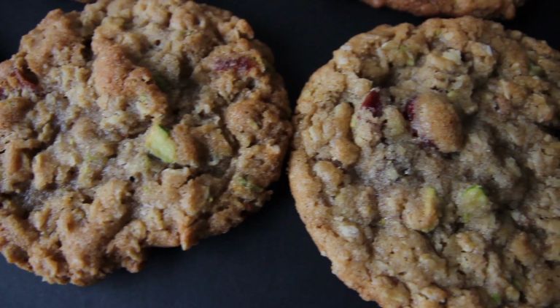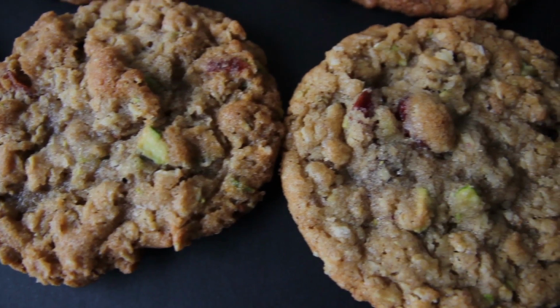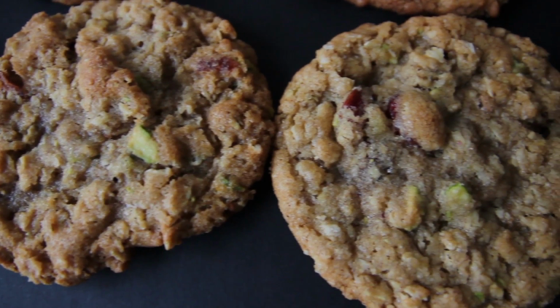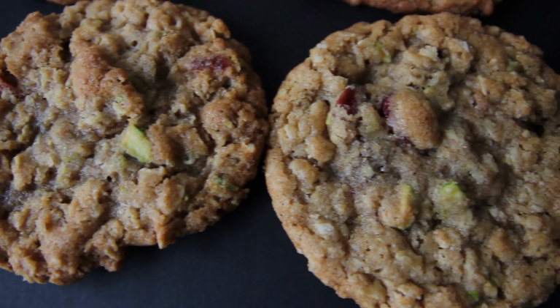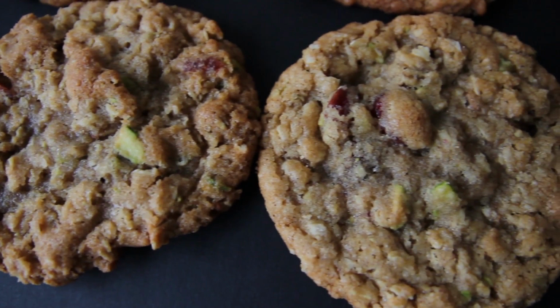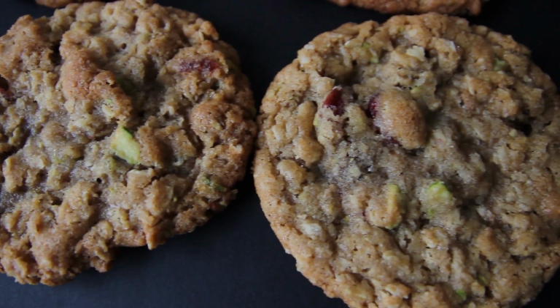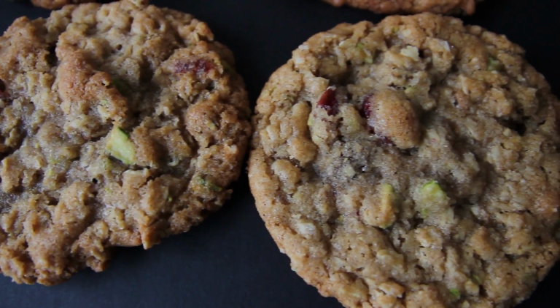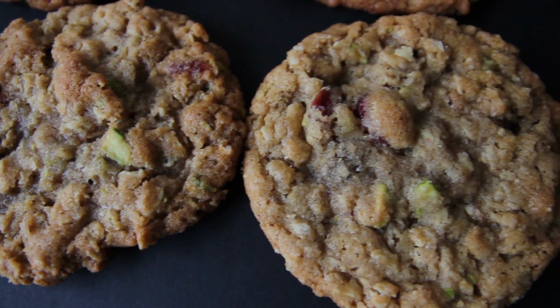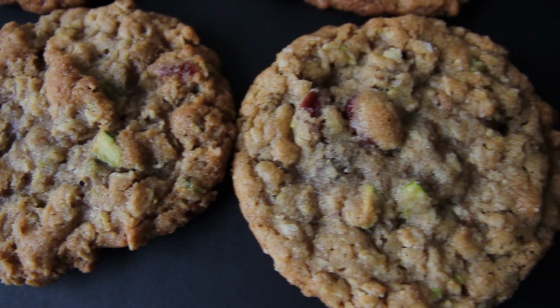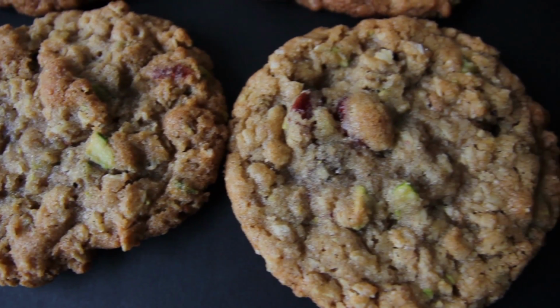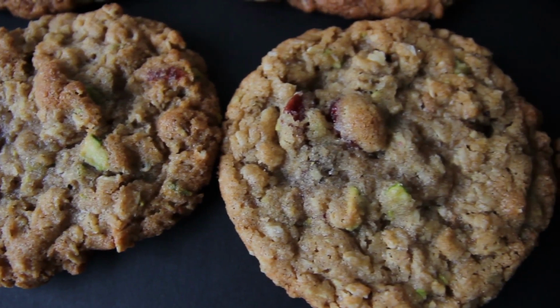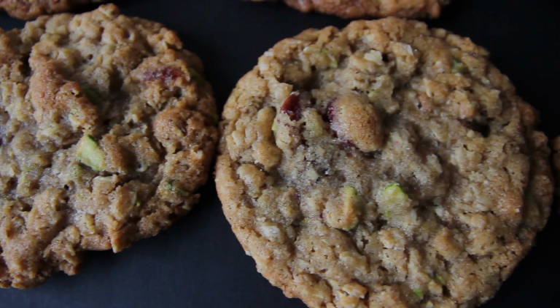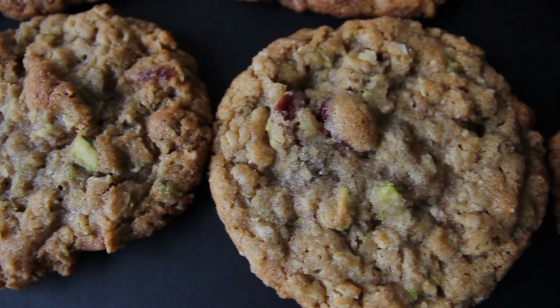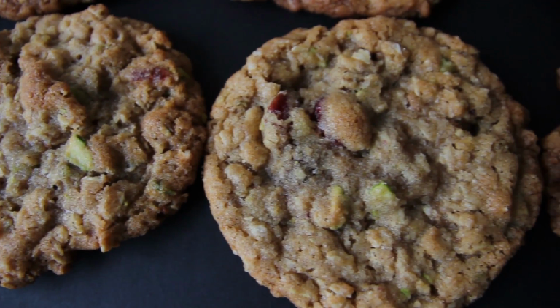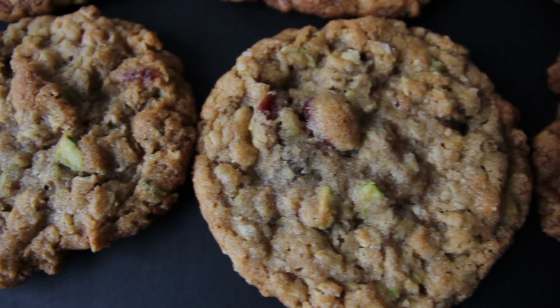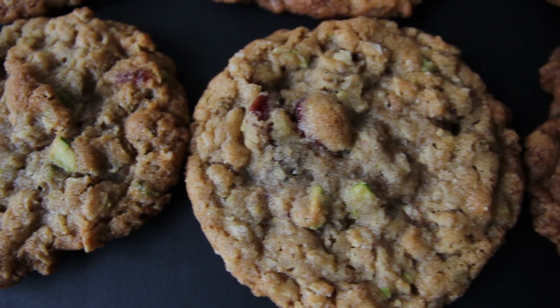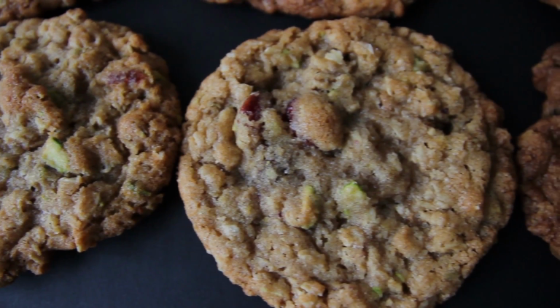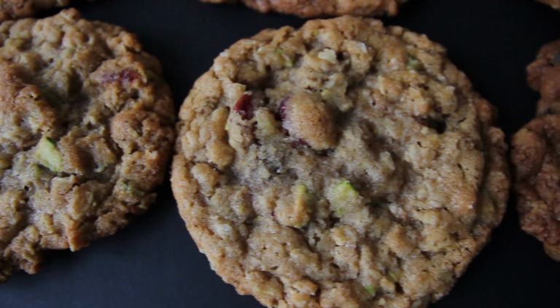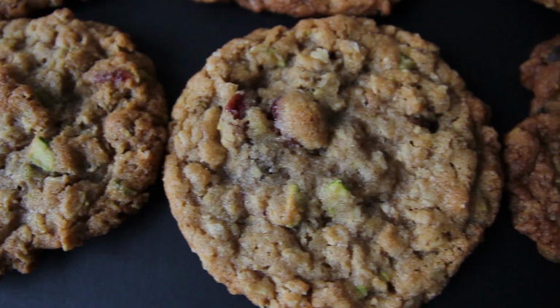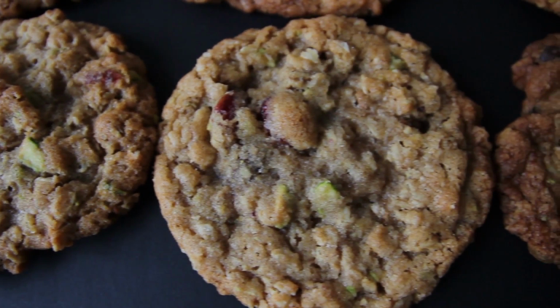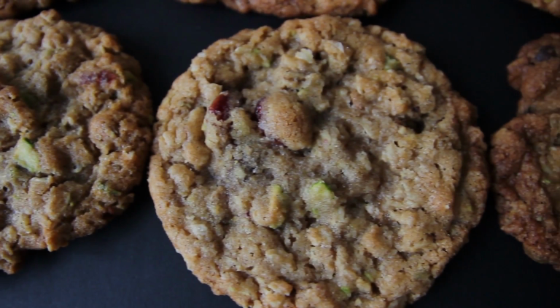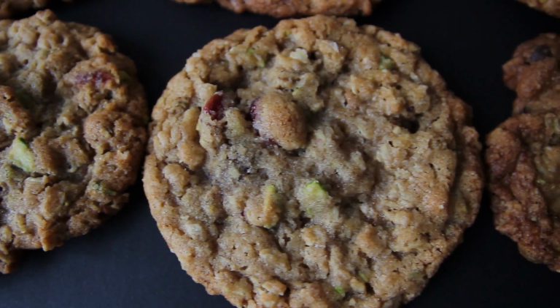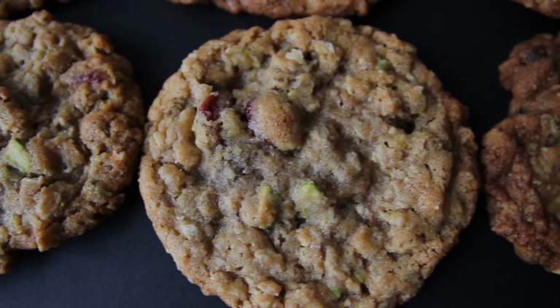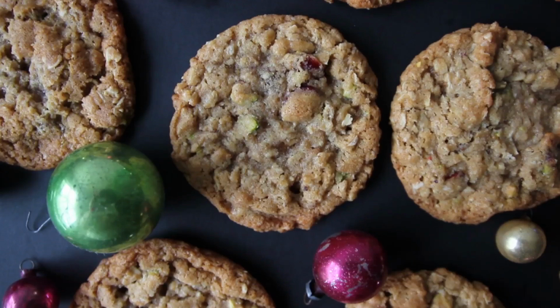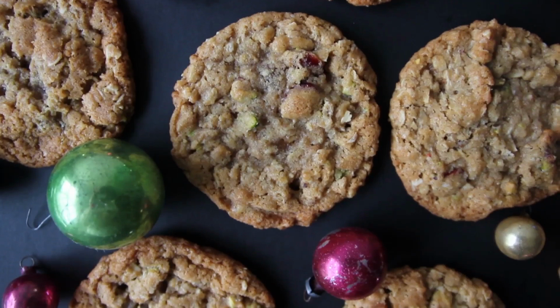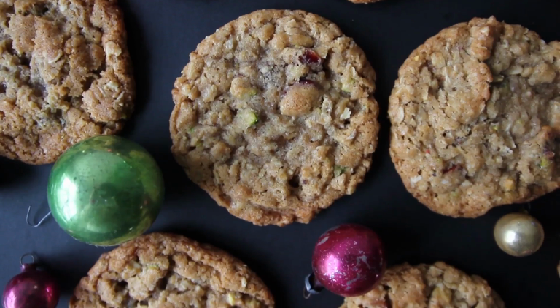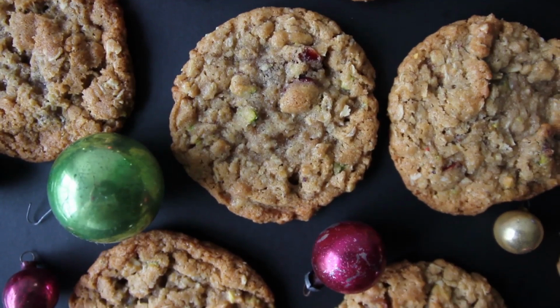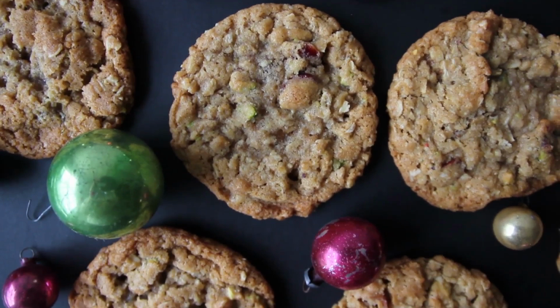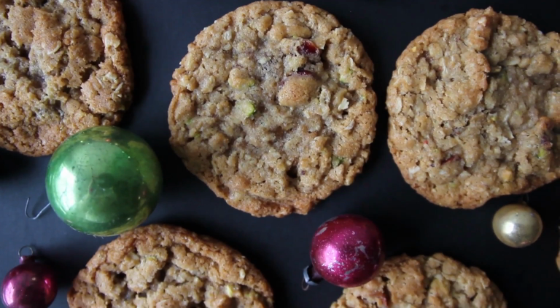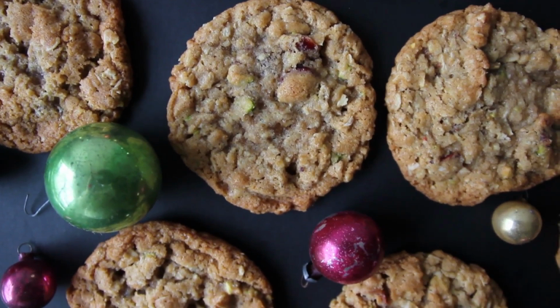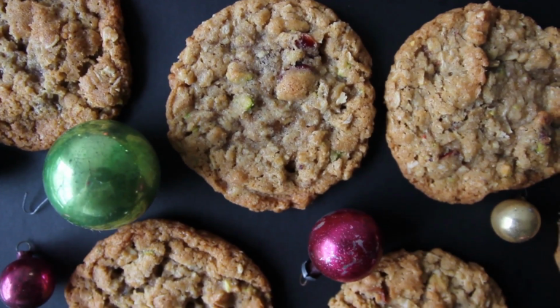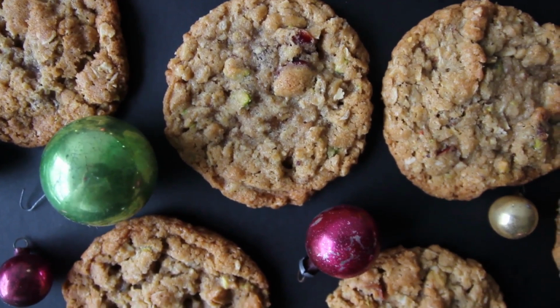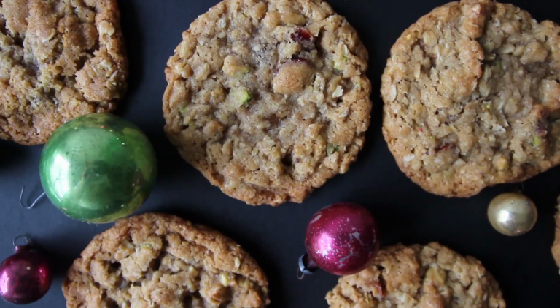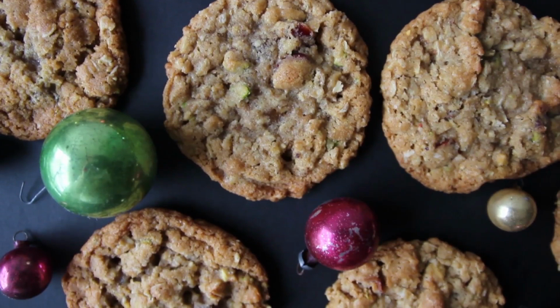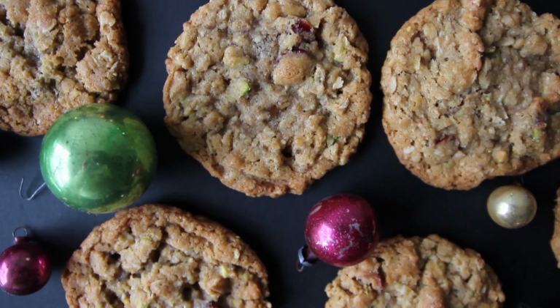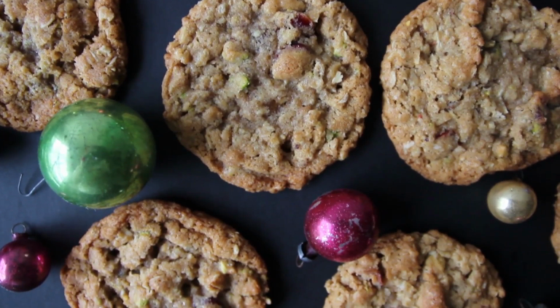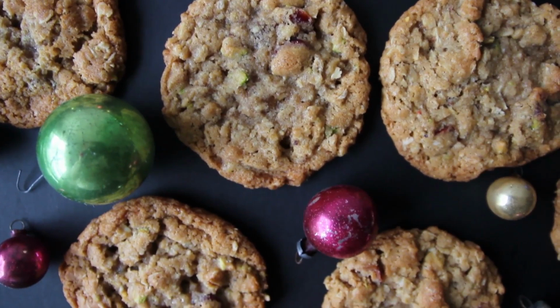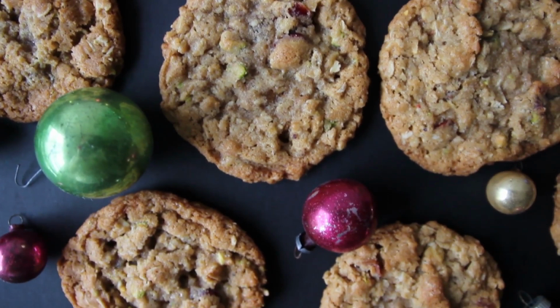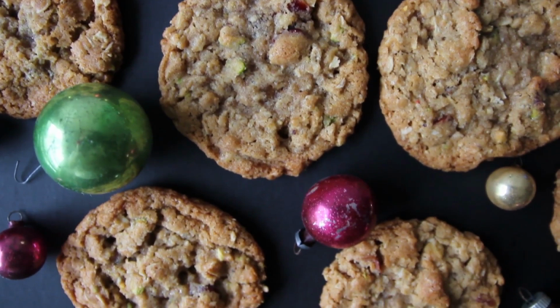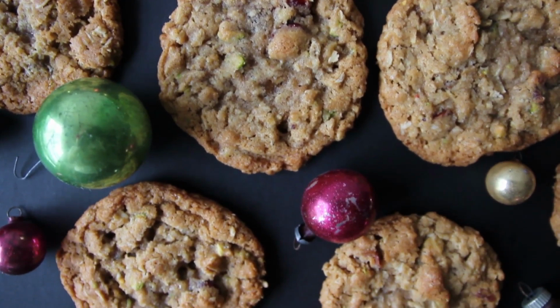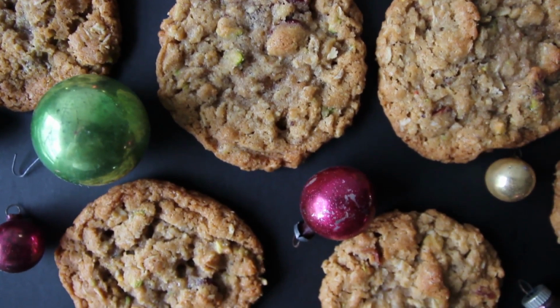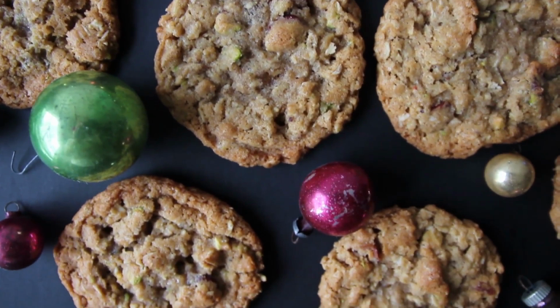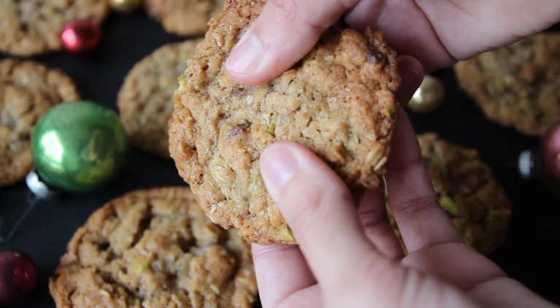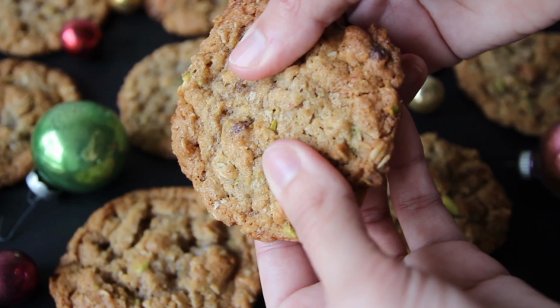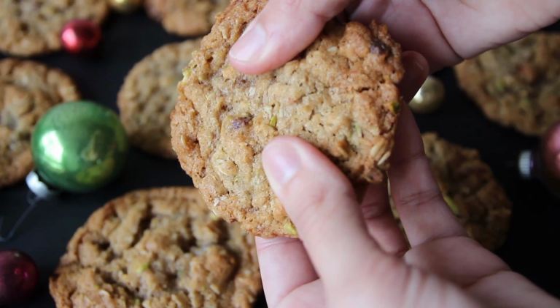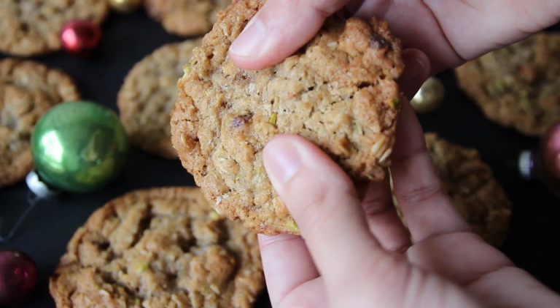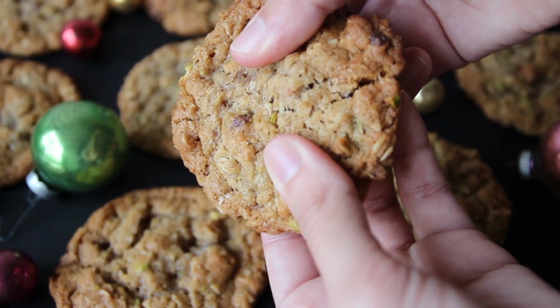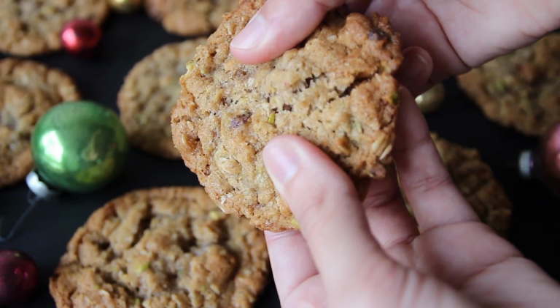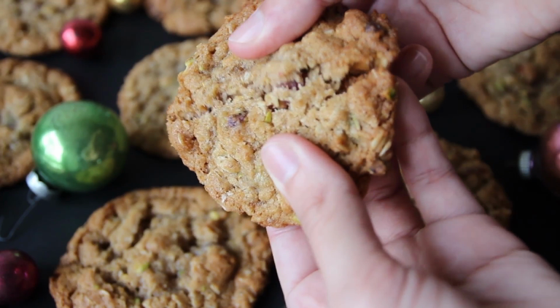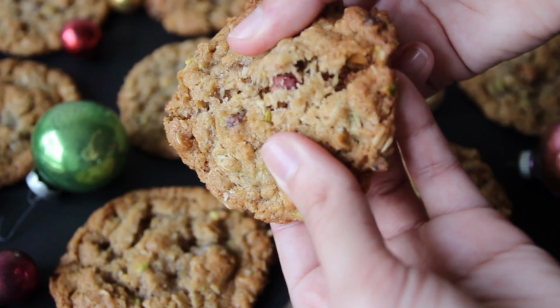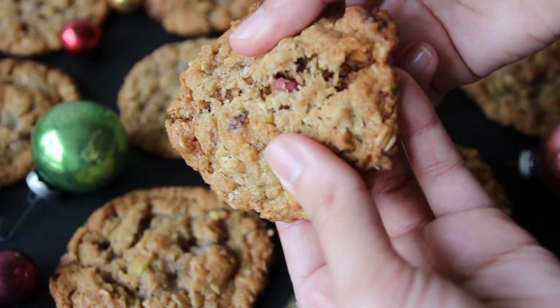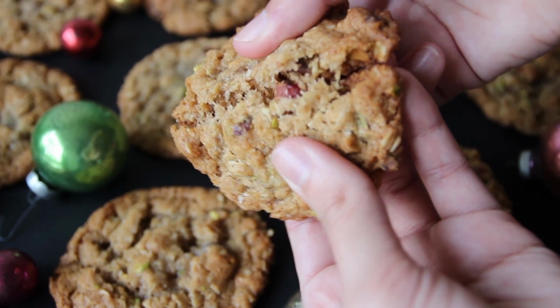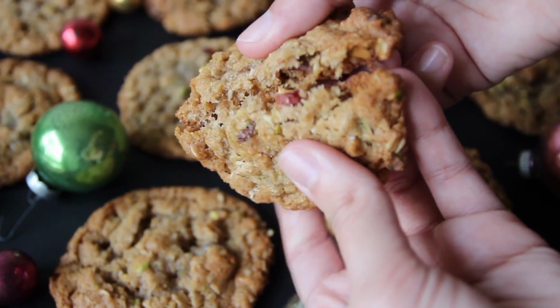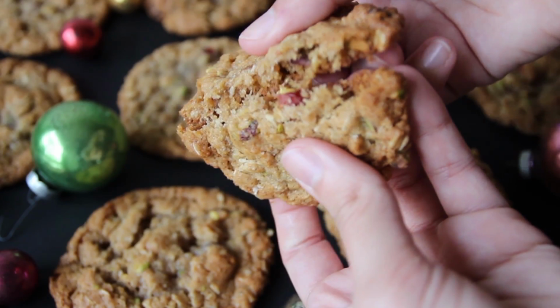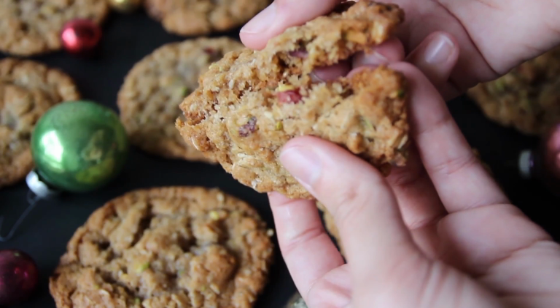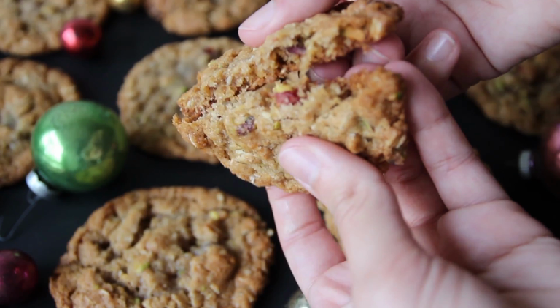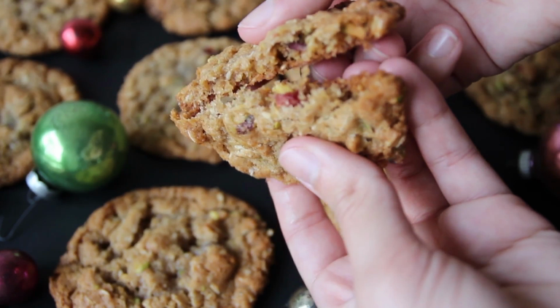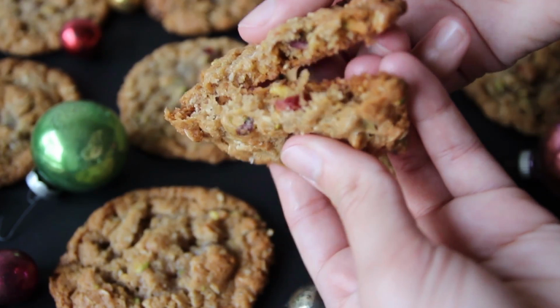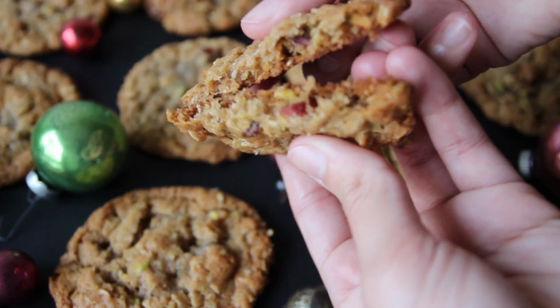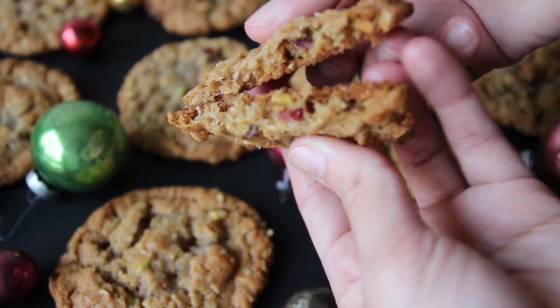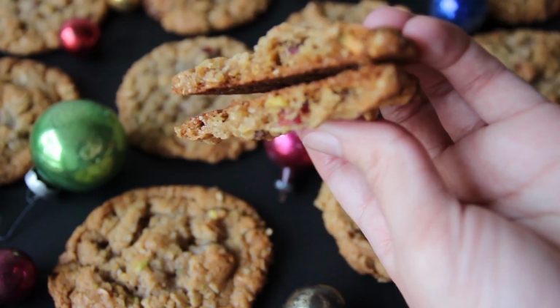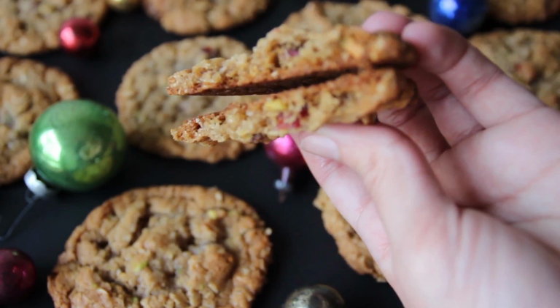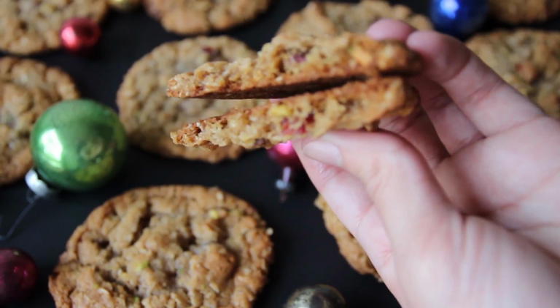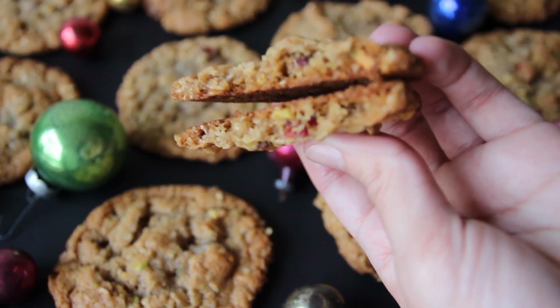And that's it. You can find the detailed recipe in the link below. I hope you enjoy these cookies and subscribe for more sweet recipes. Thanks for watching.